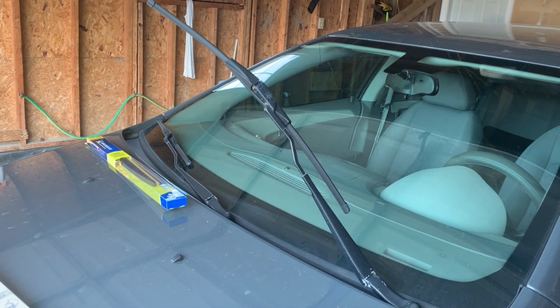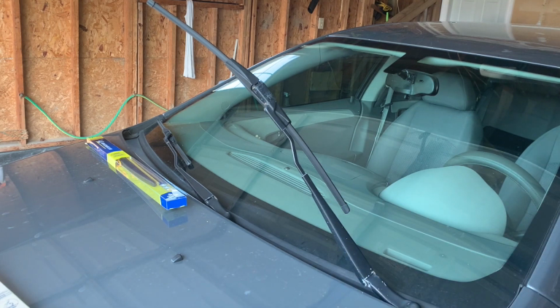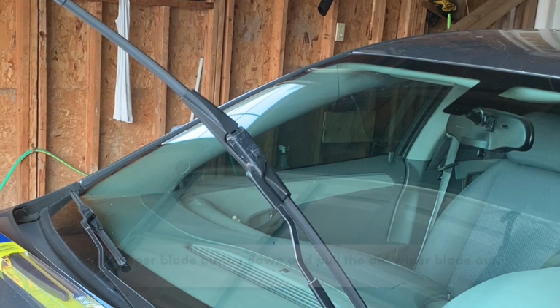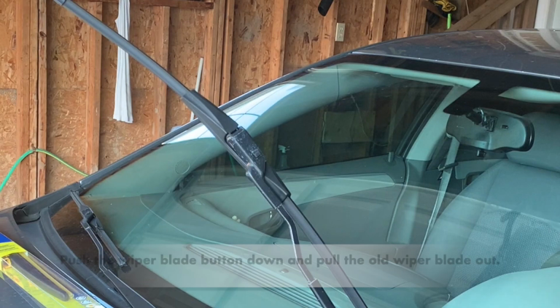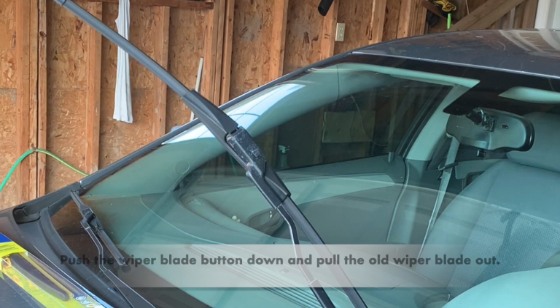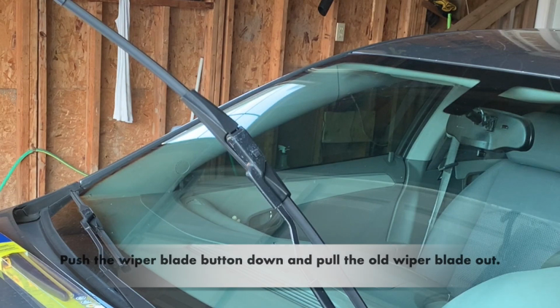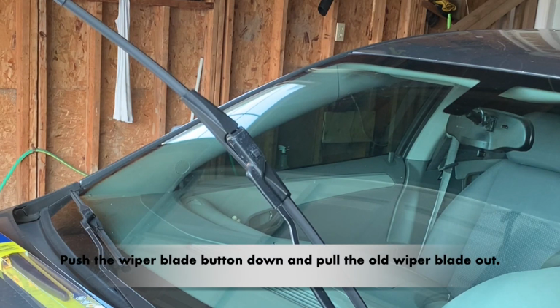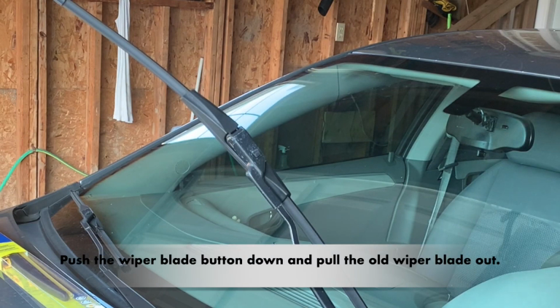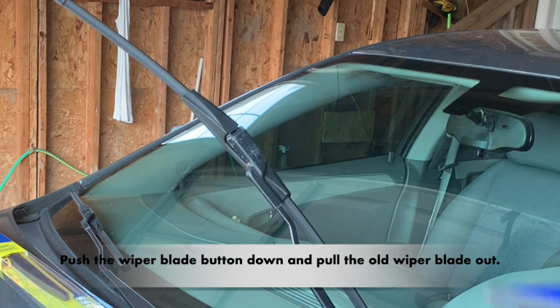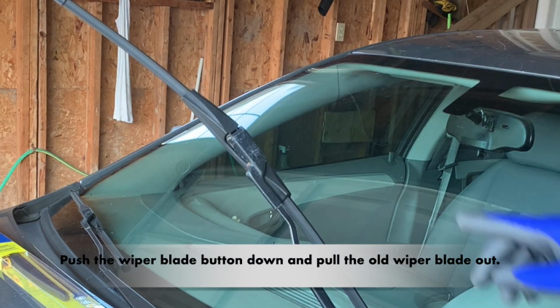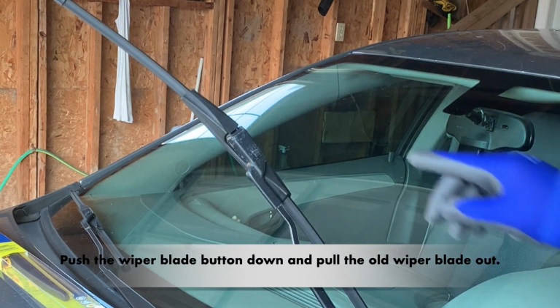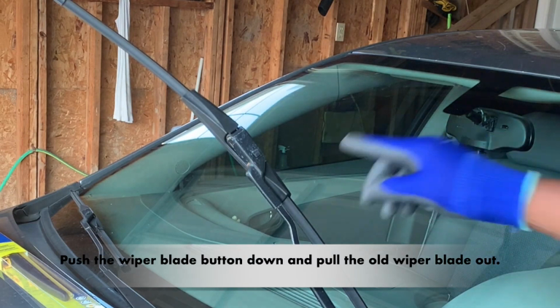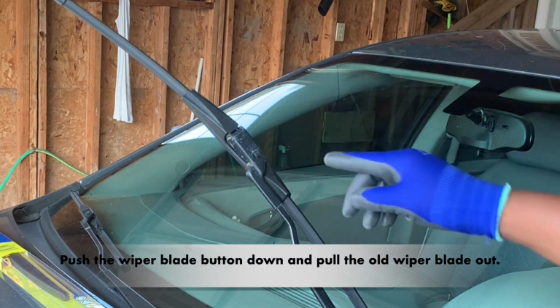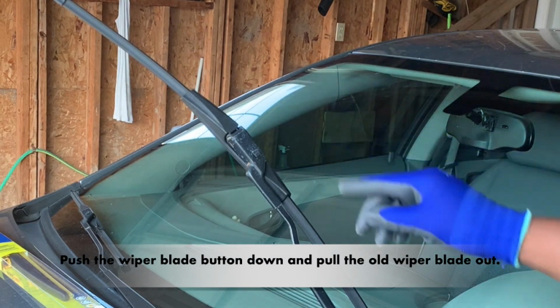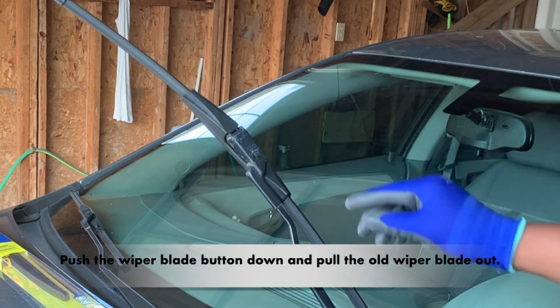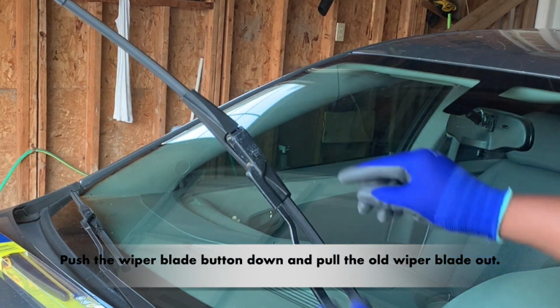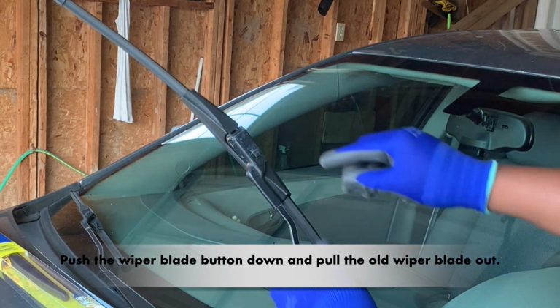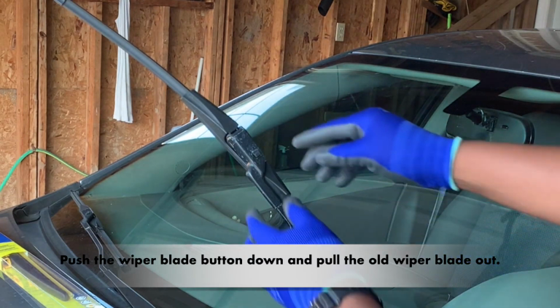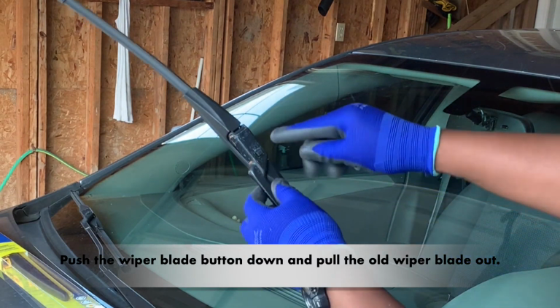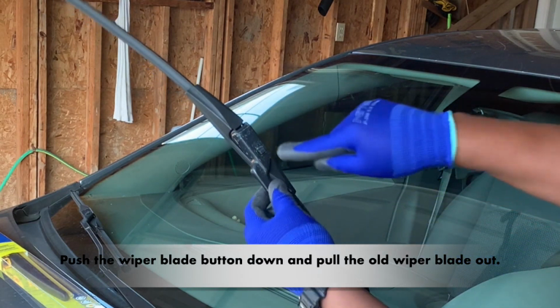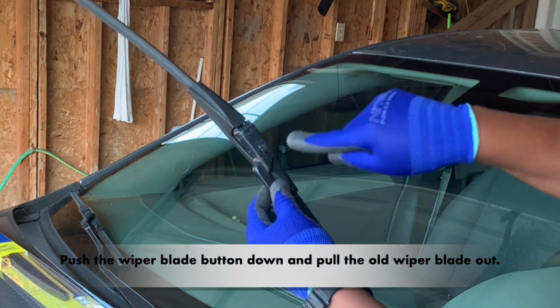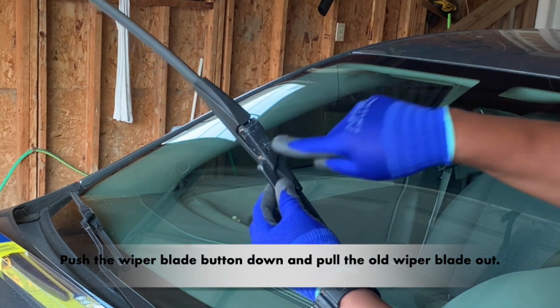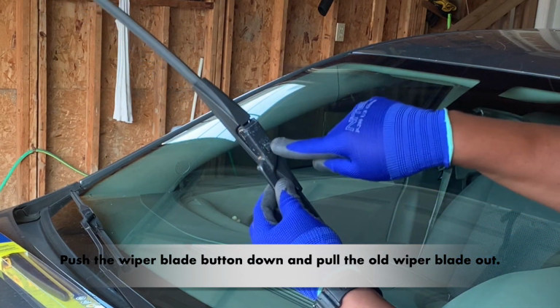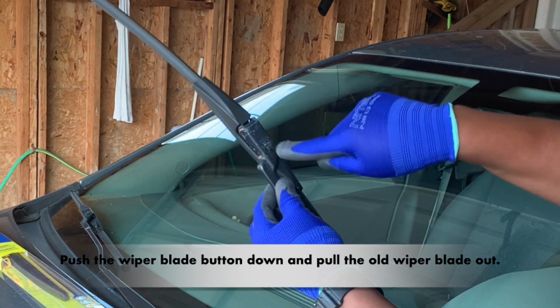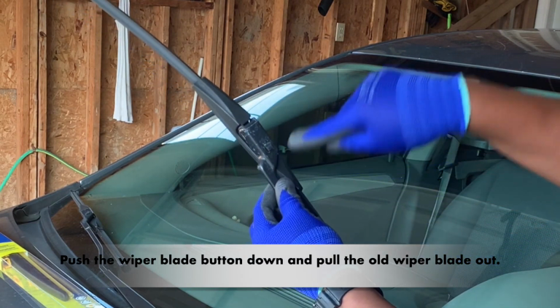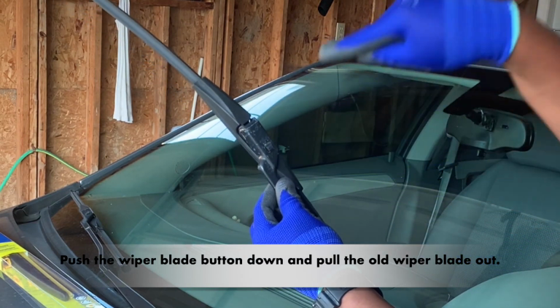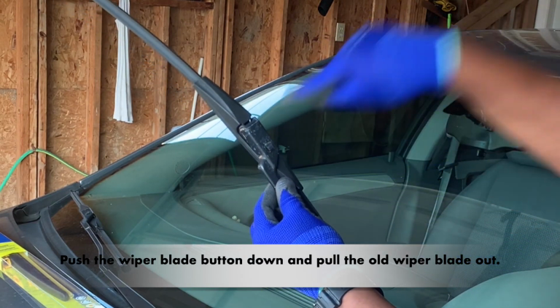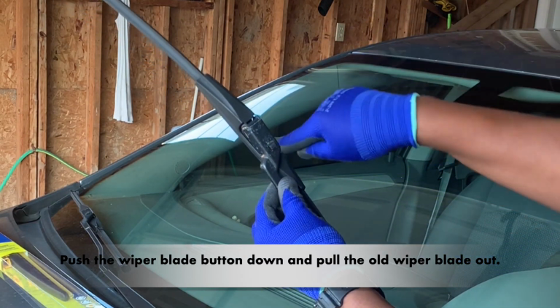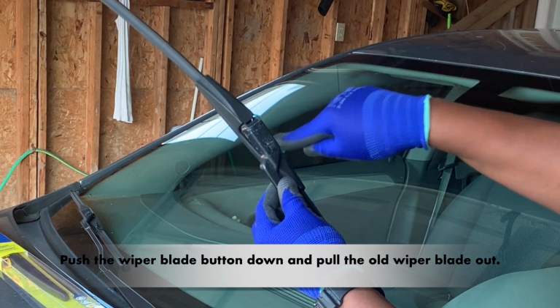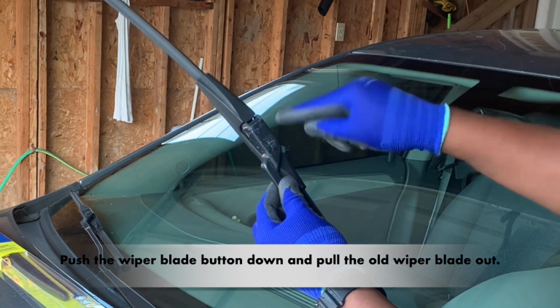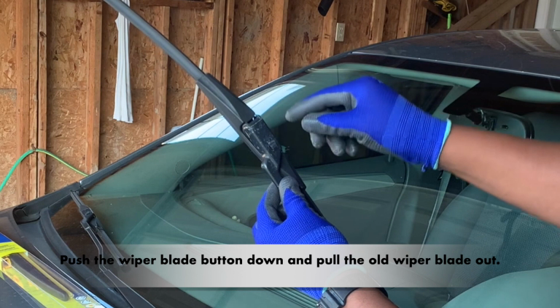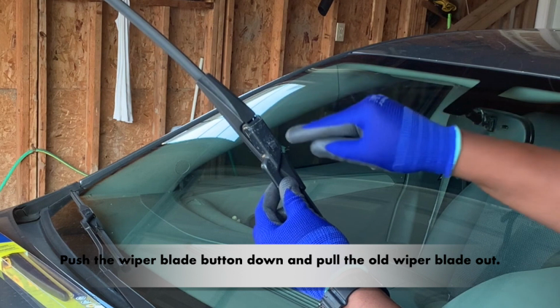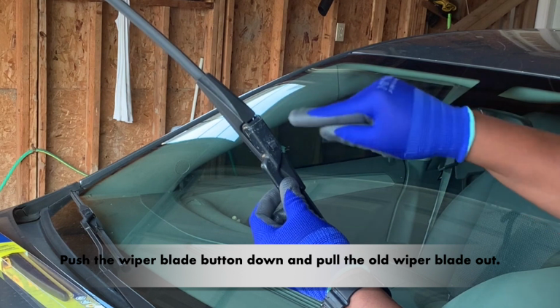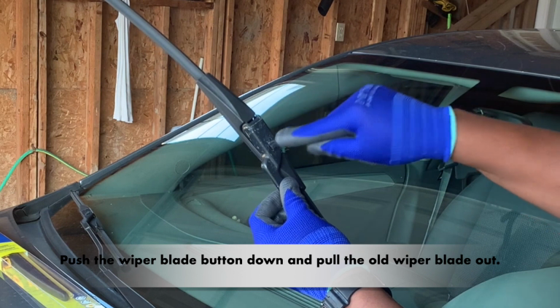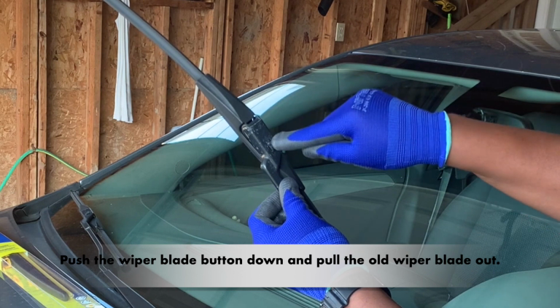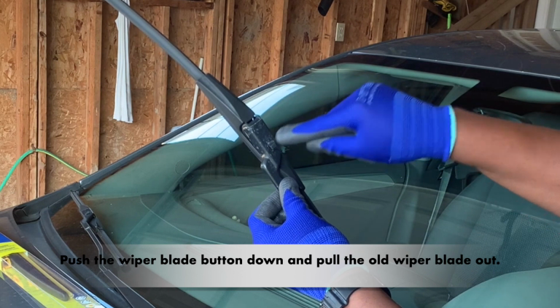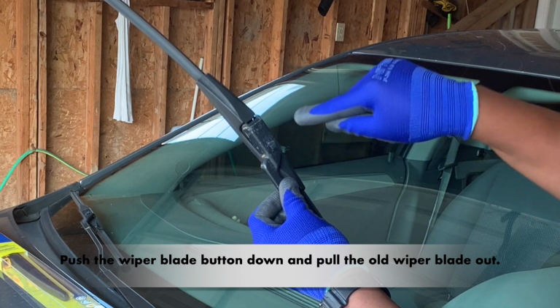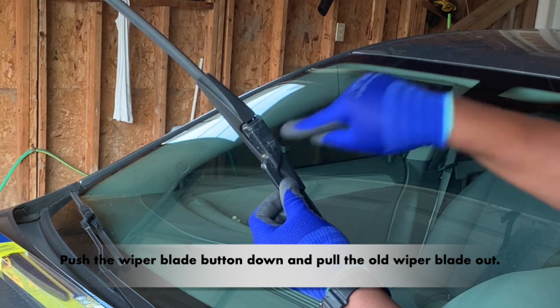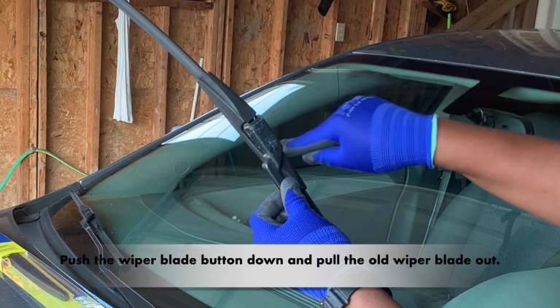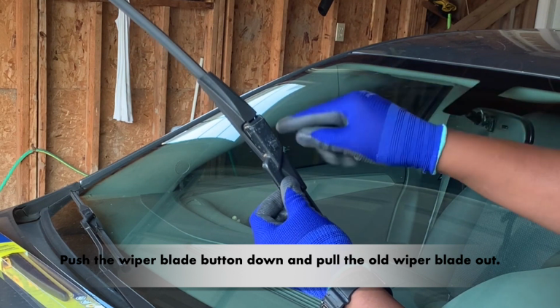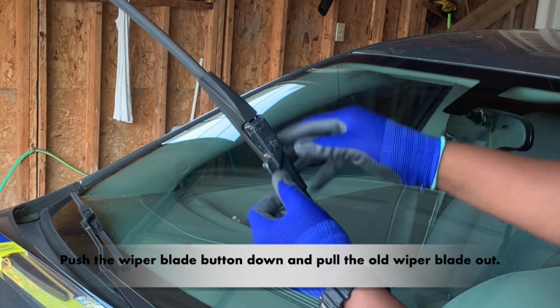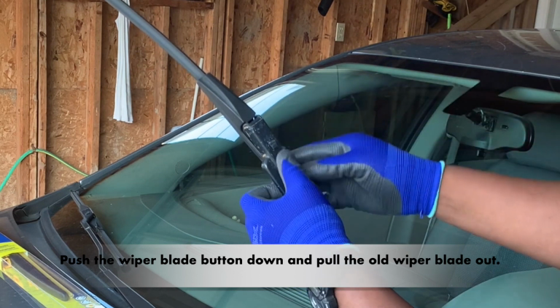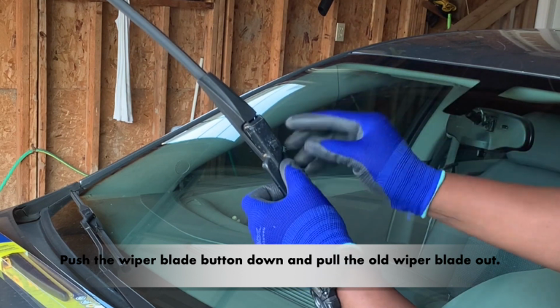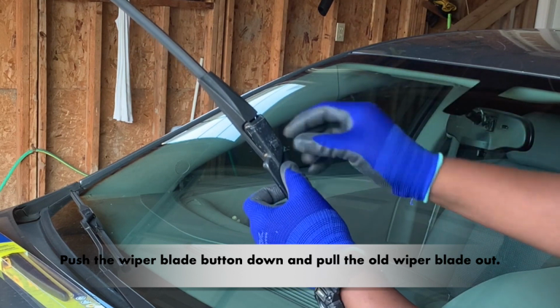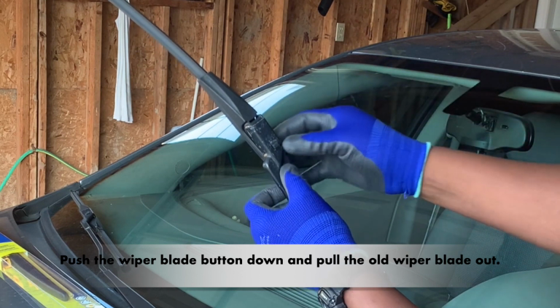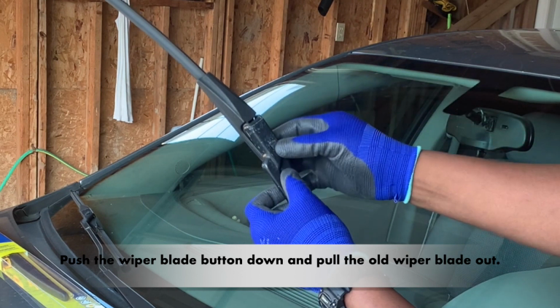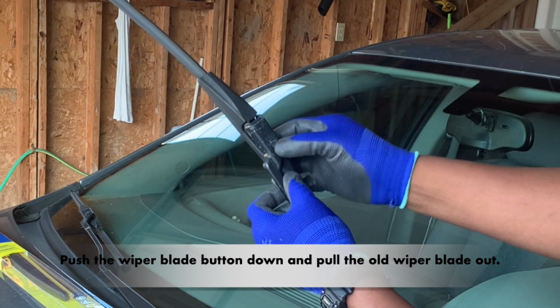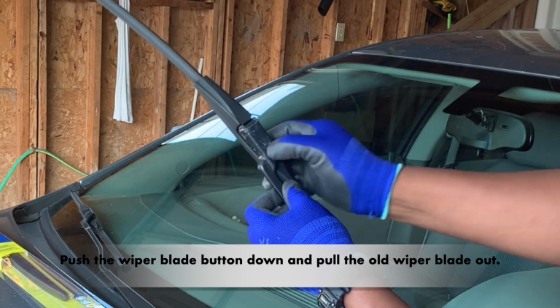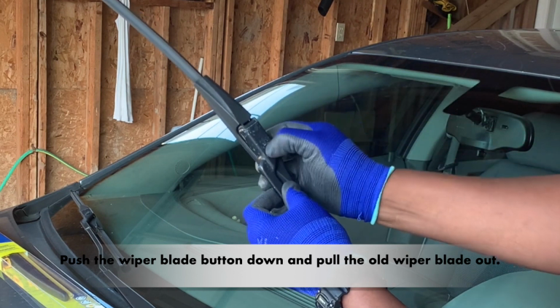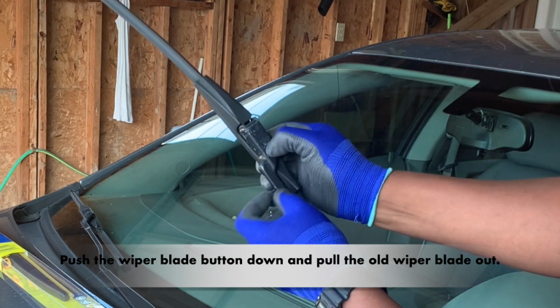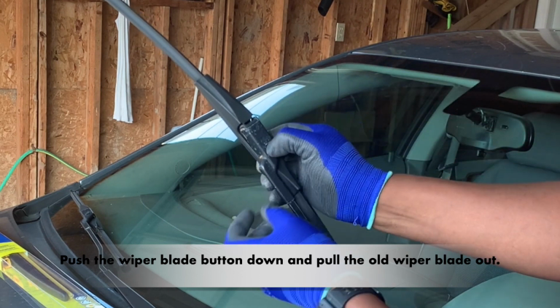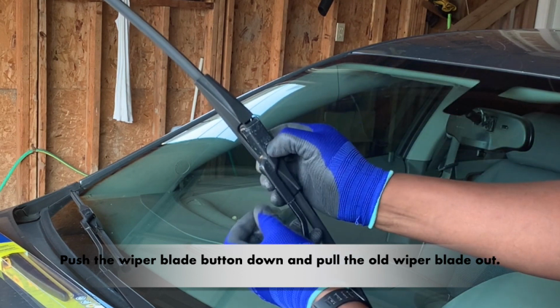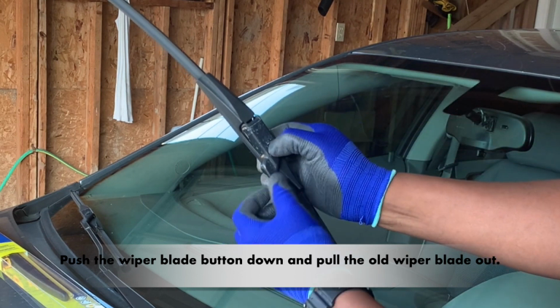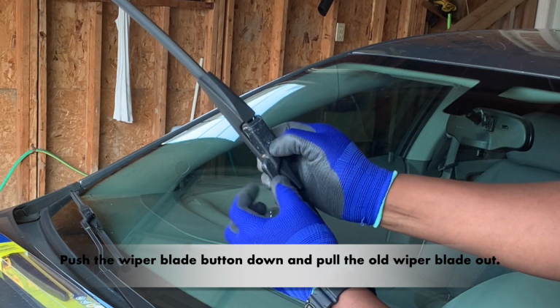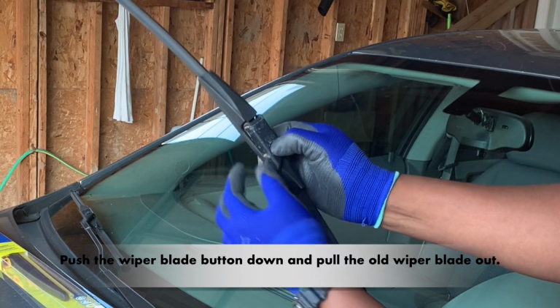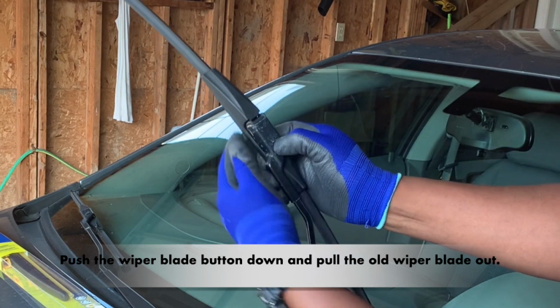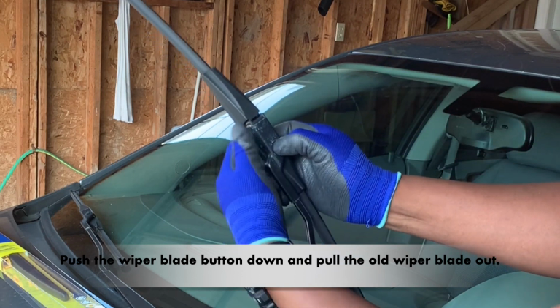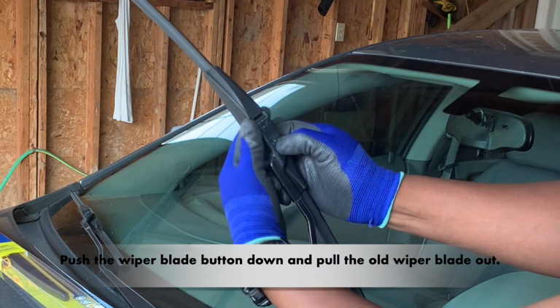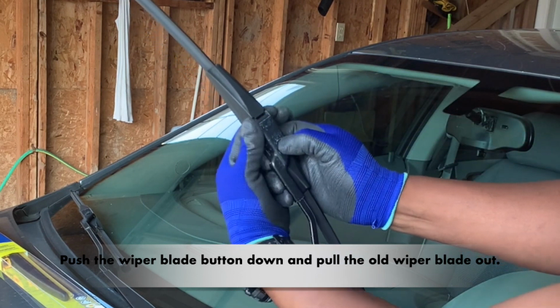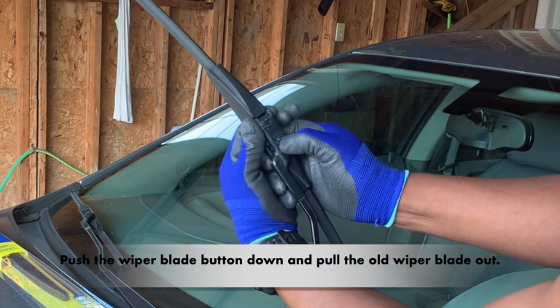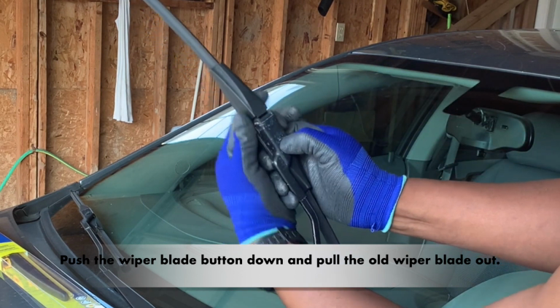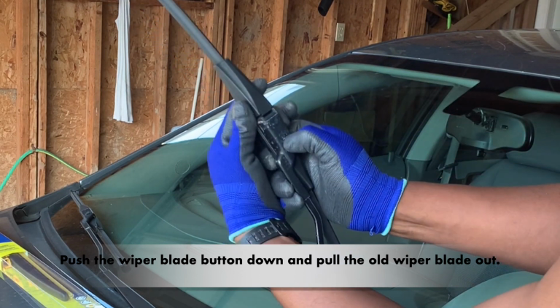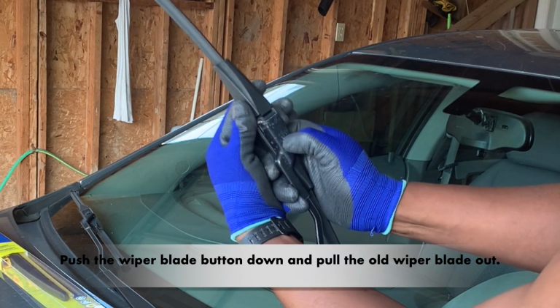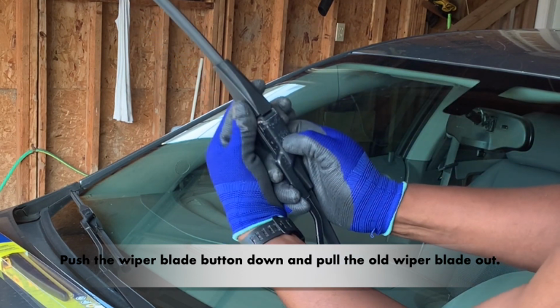Push the wiper blade button down as shown in this video. After that, pull the old wiper blade out.